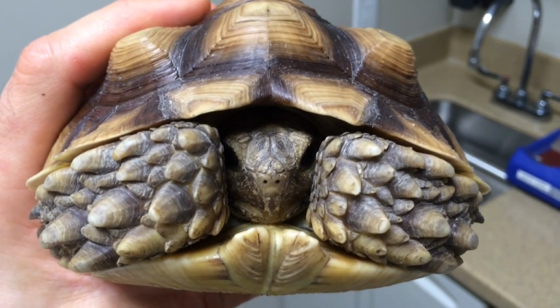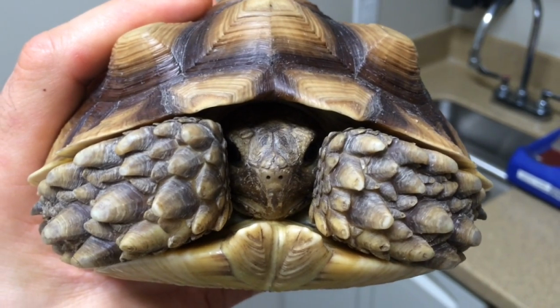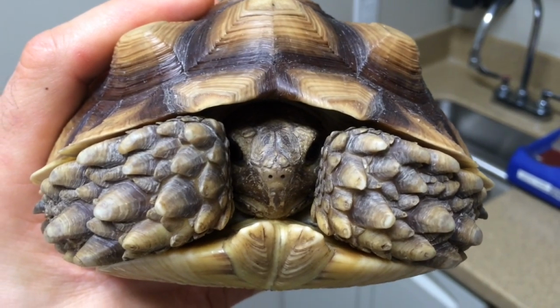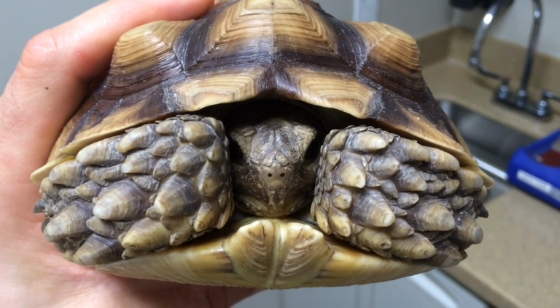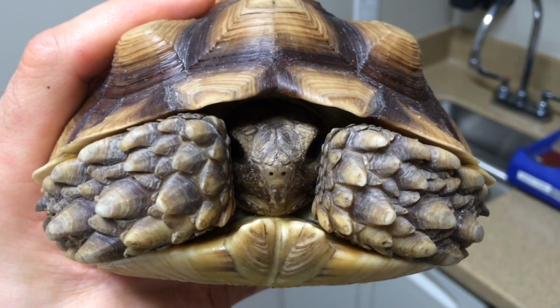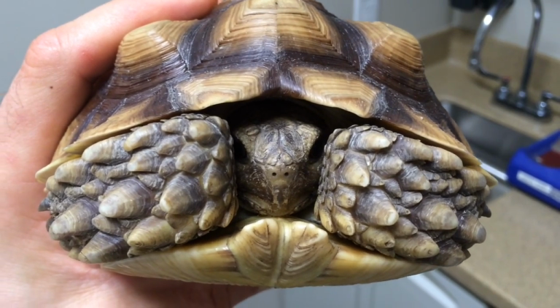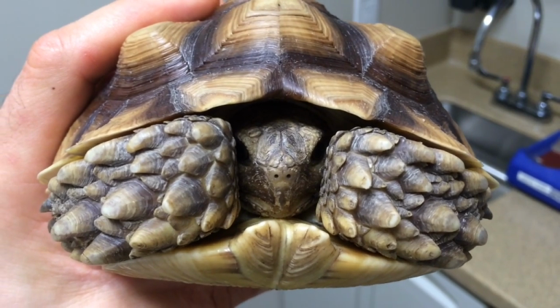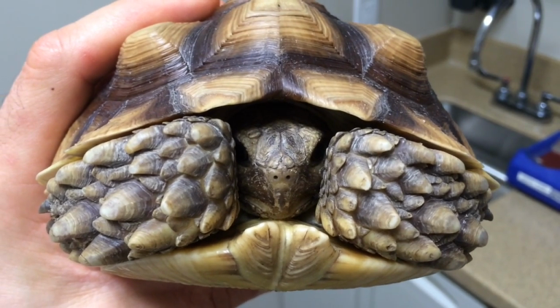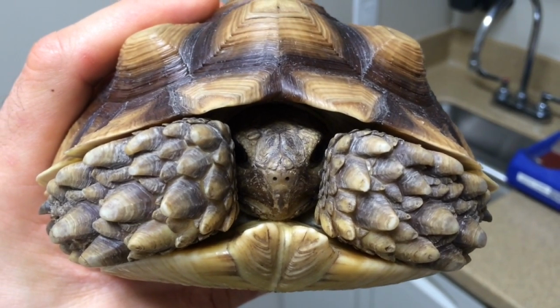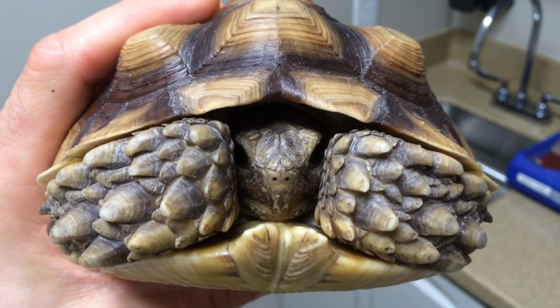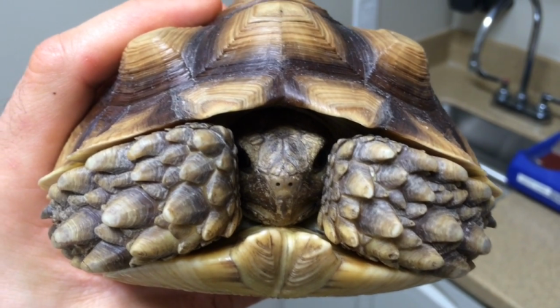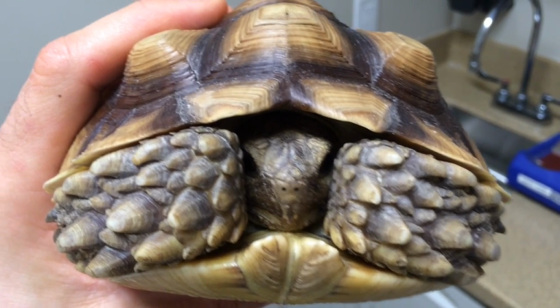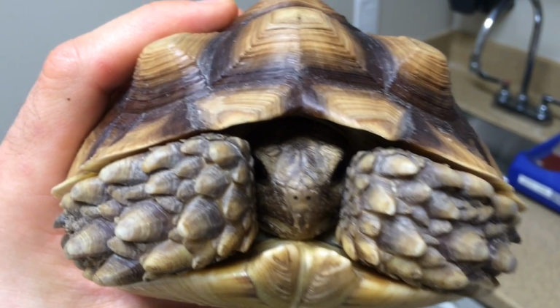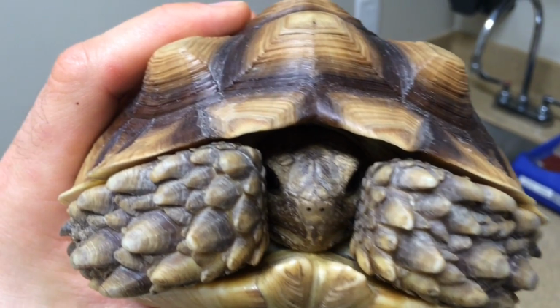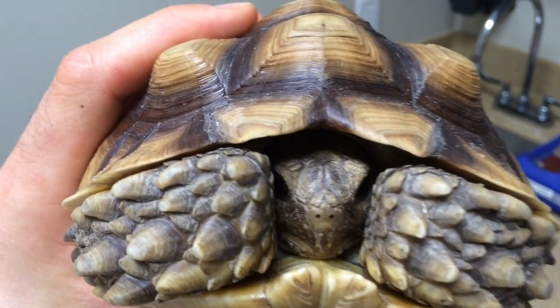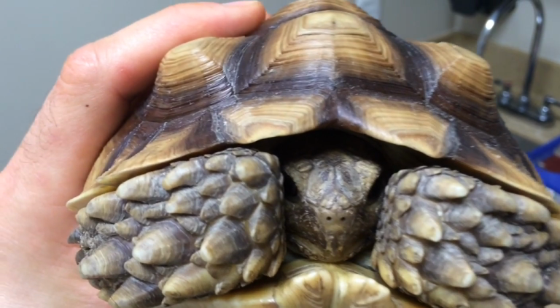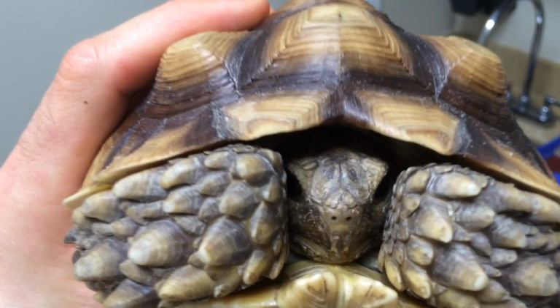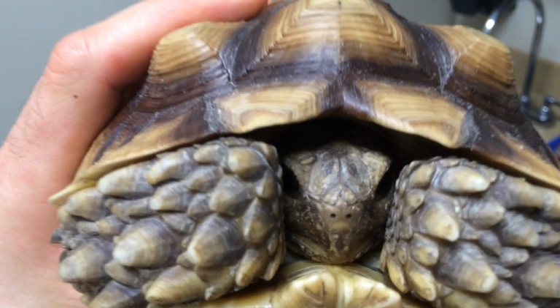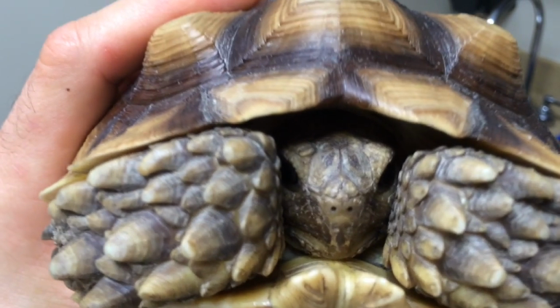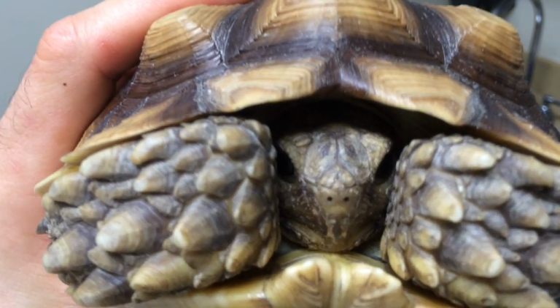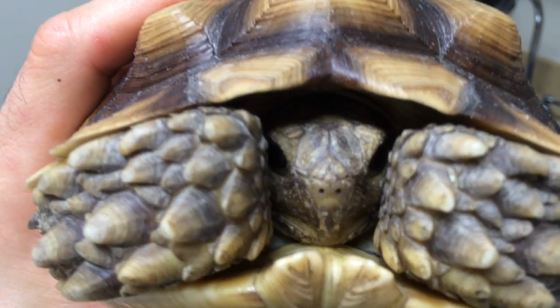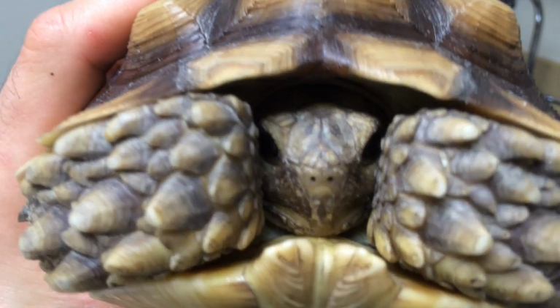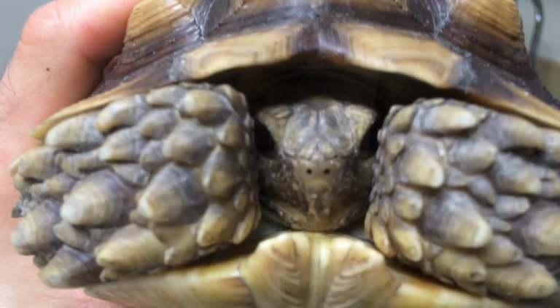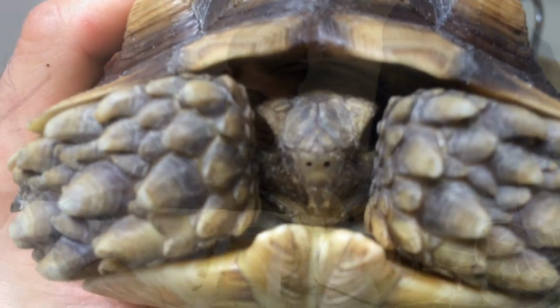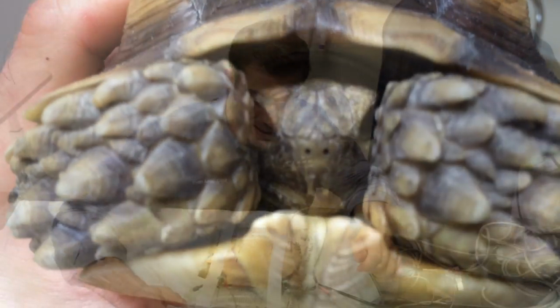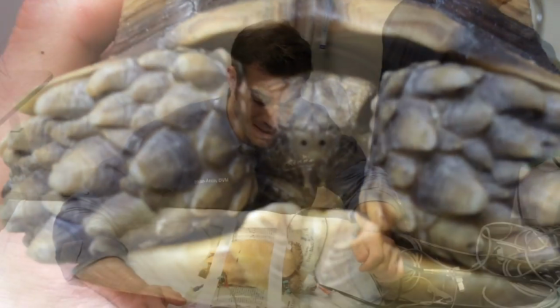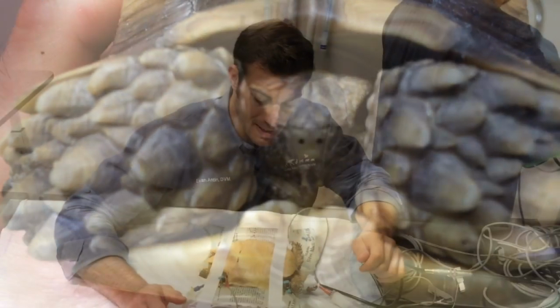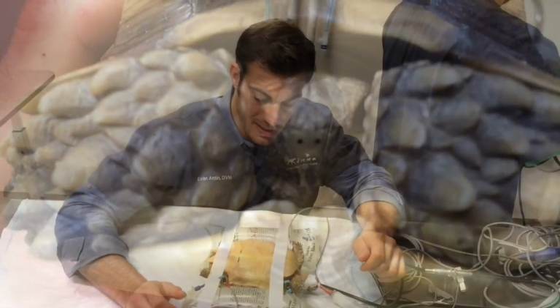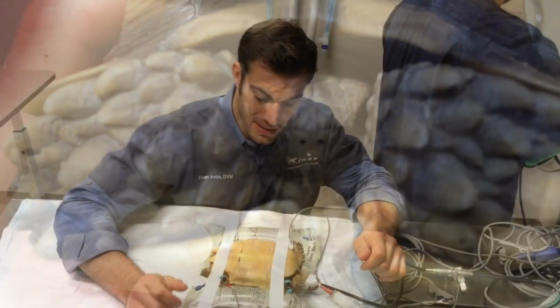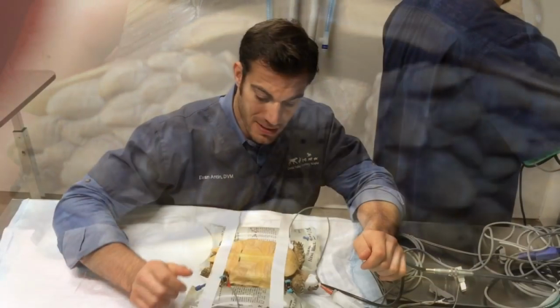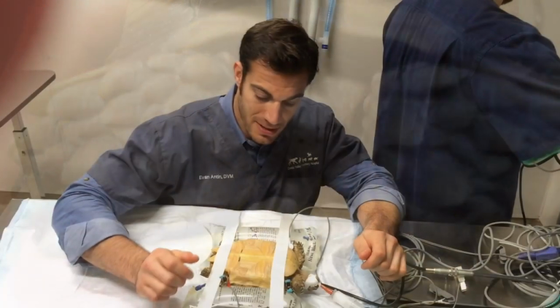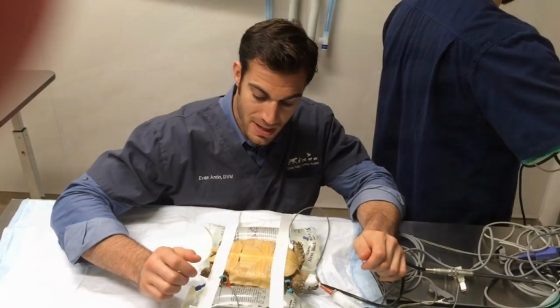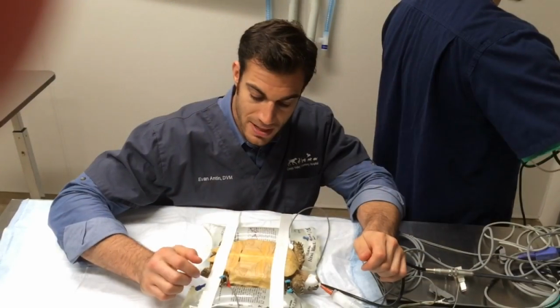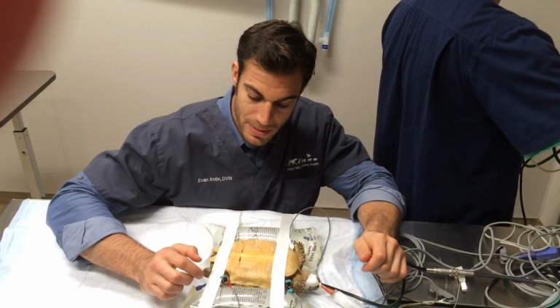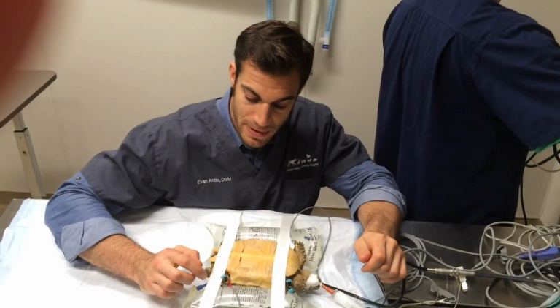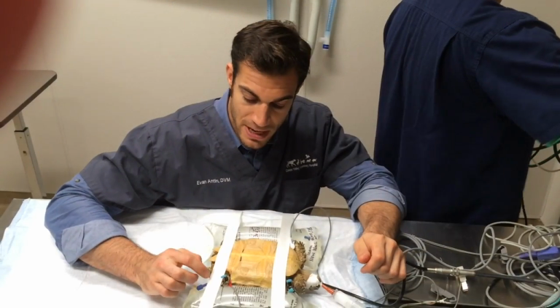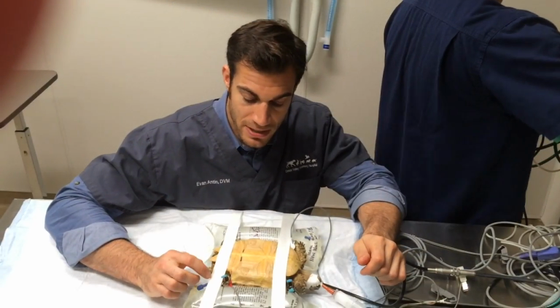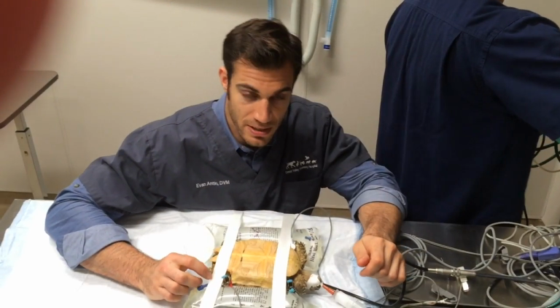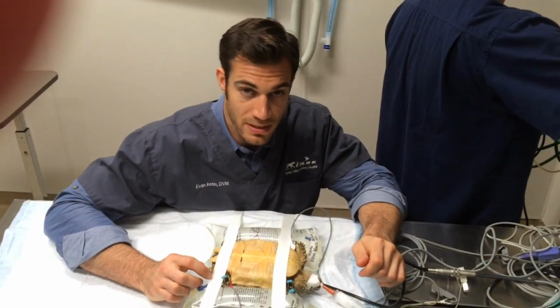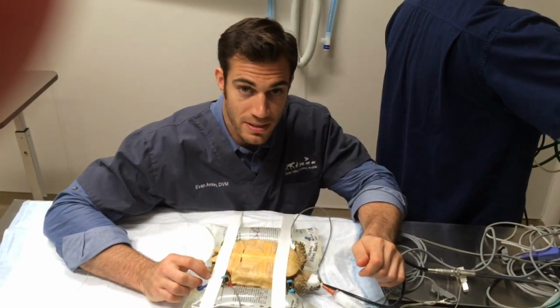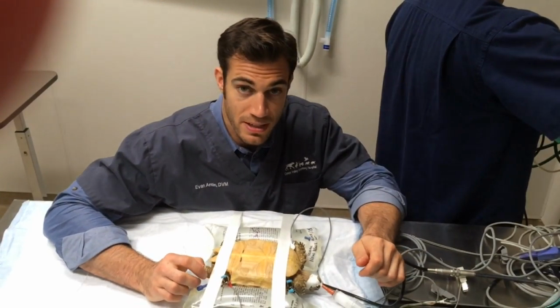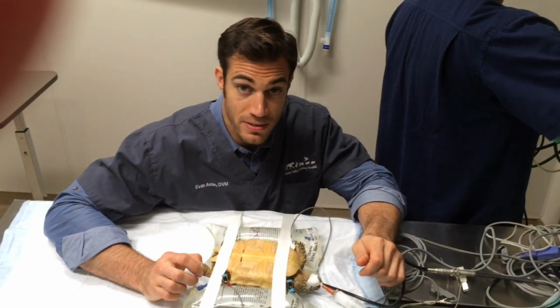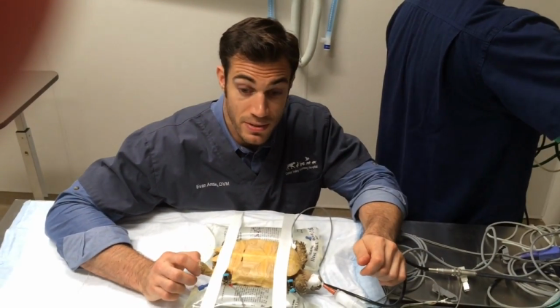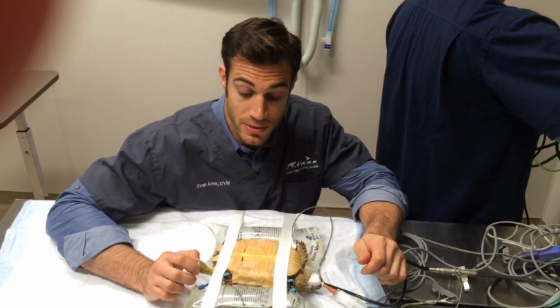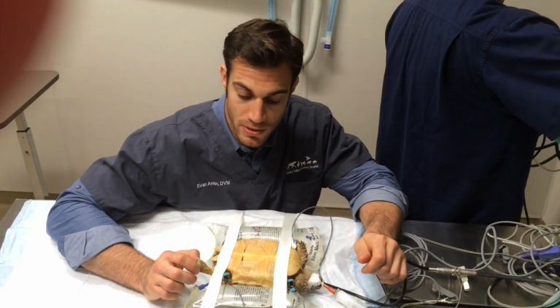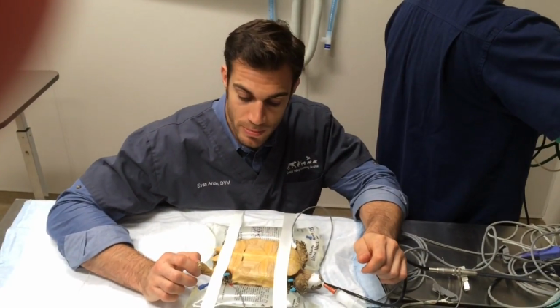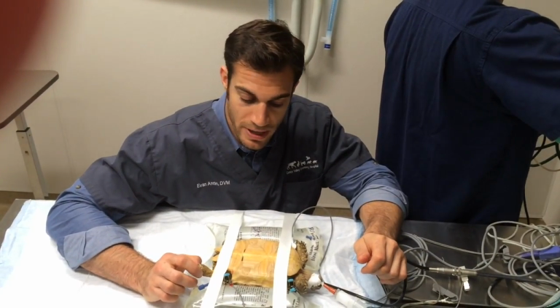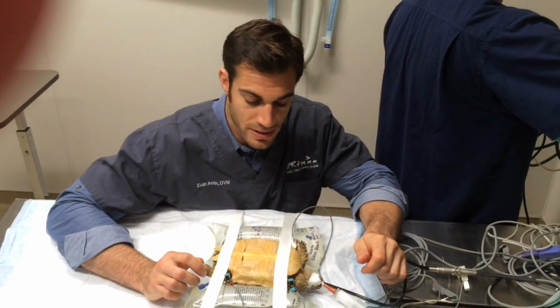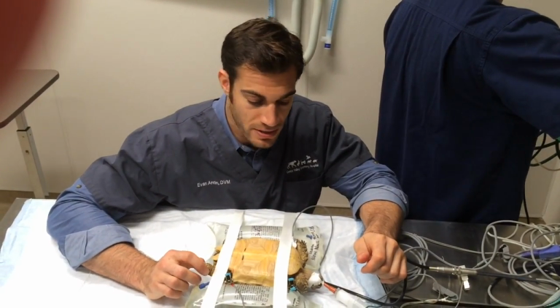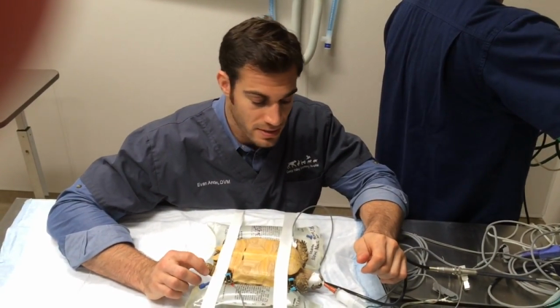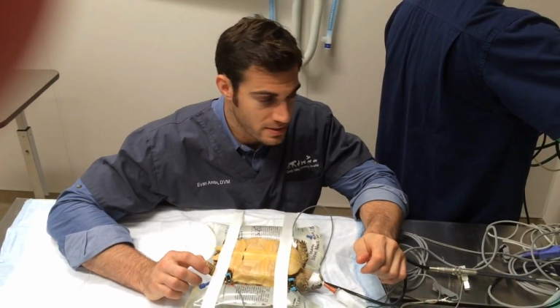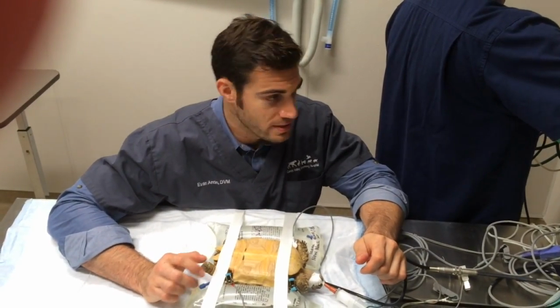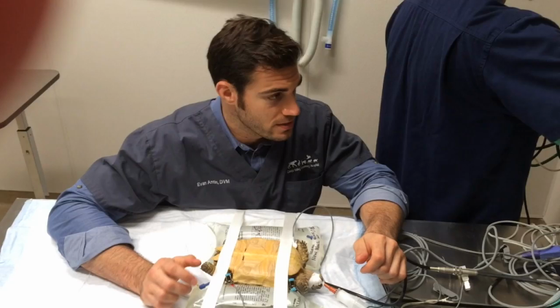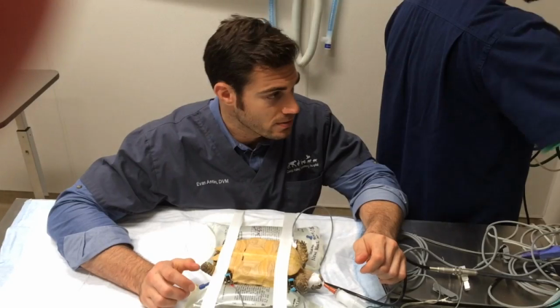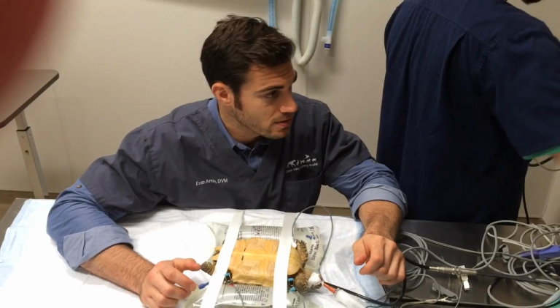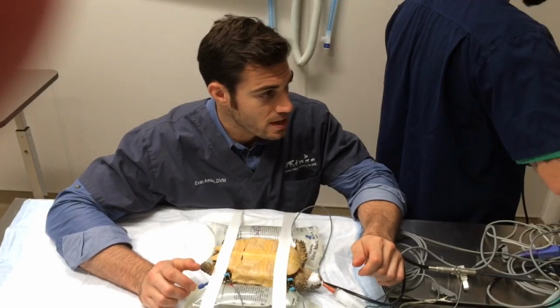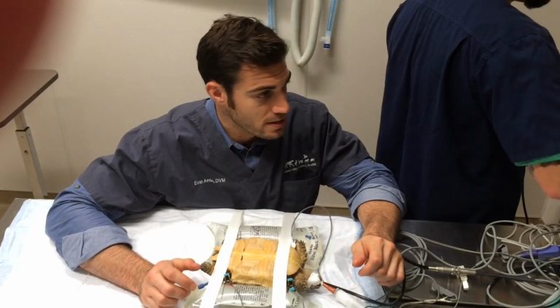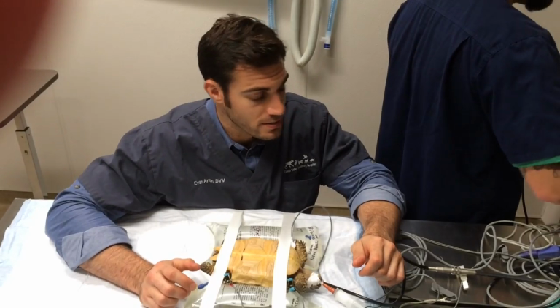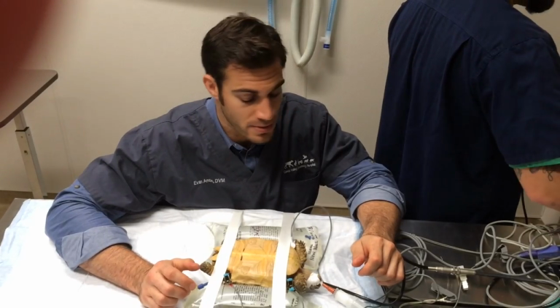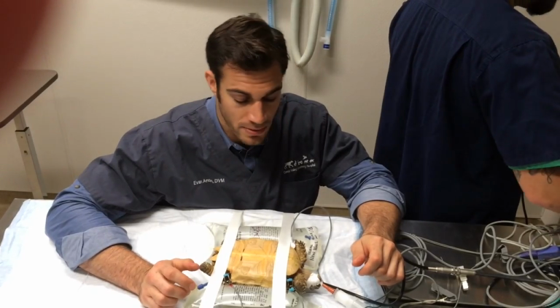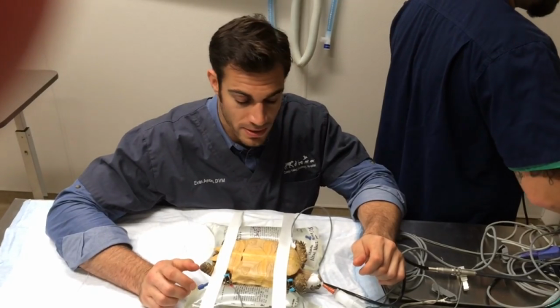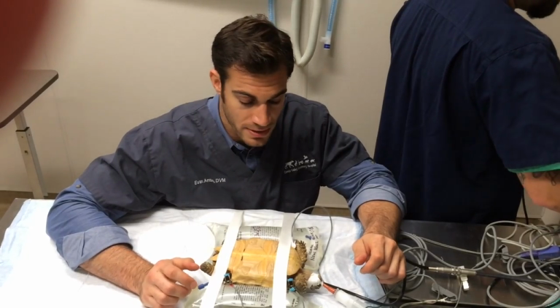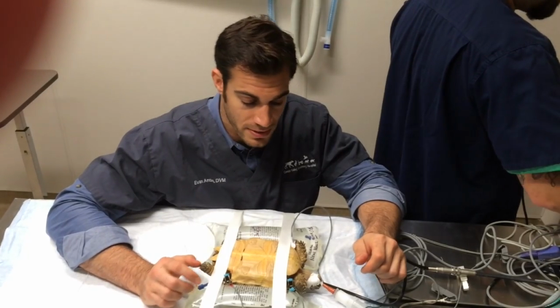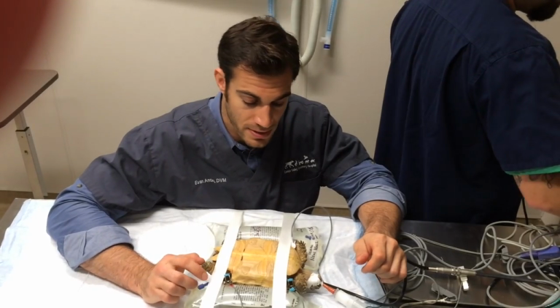Hi, I'm a tortoise. Today's surgical patient is a sulcata tortoise.